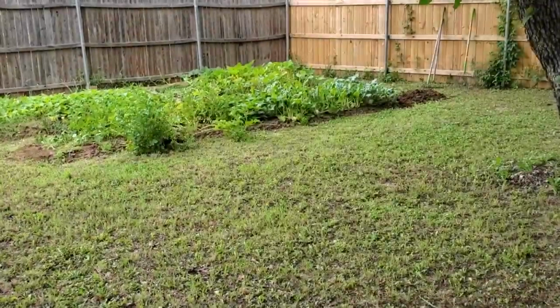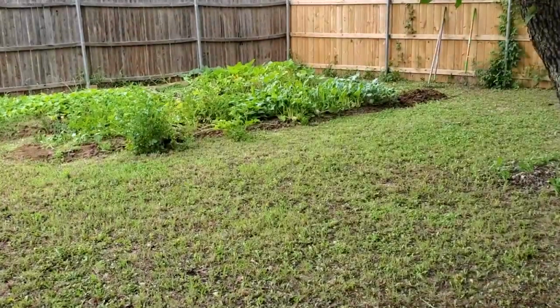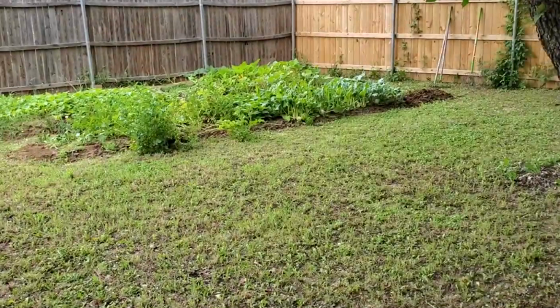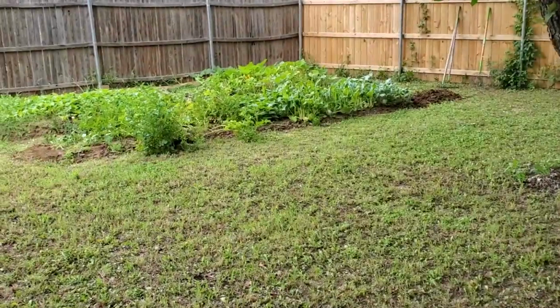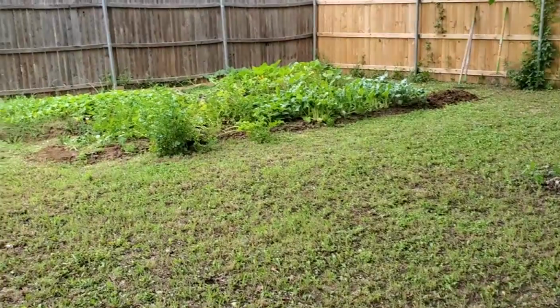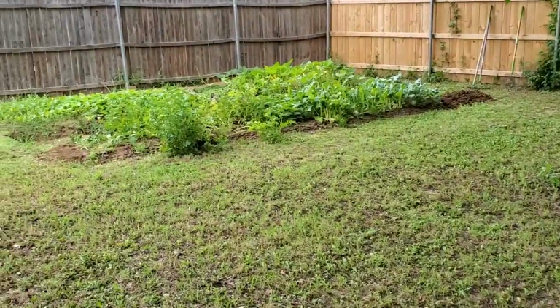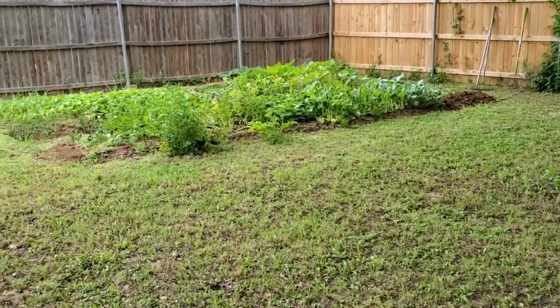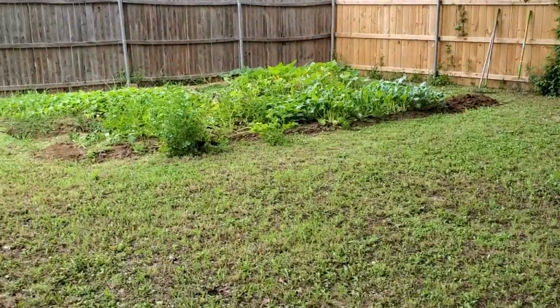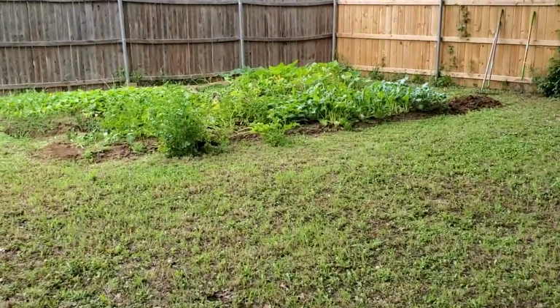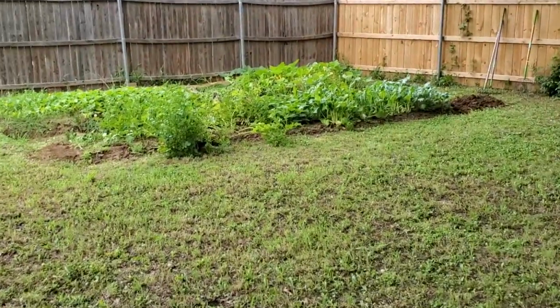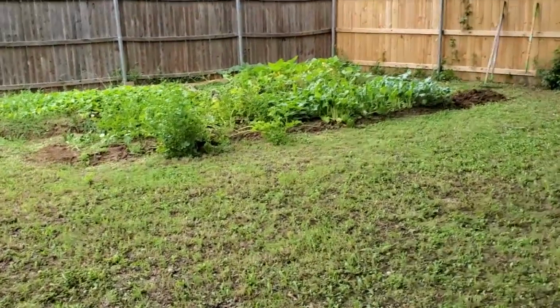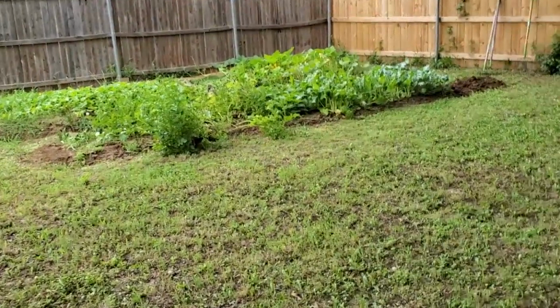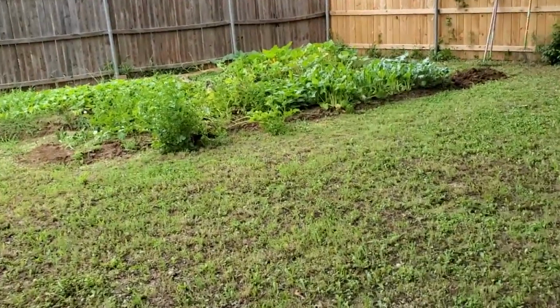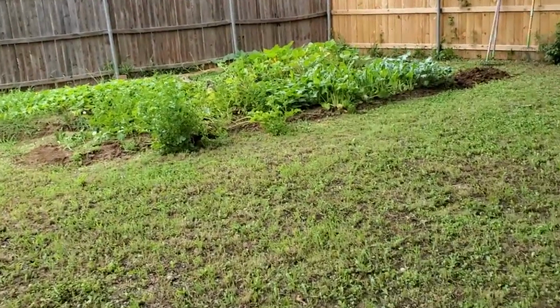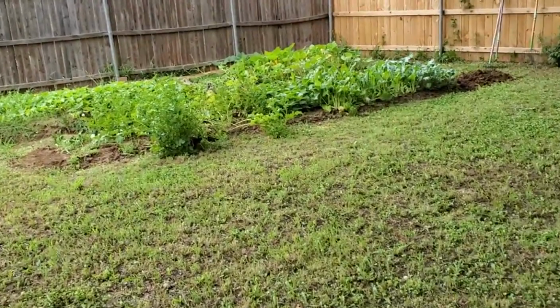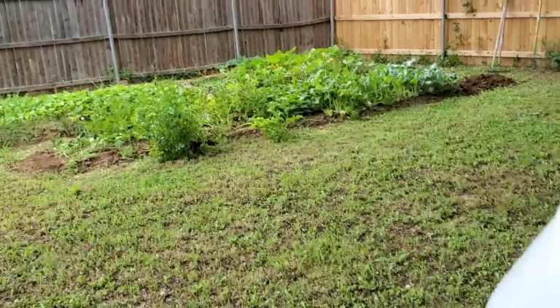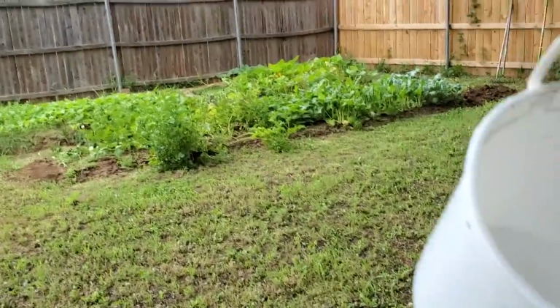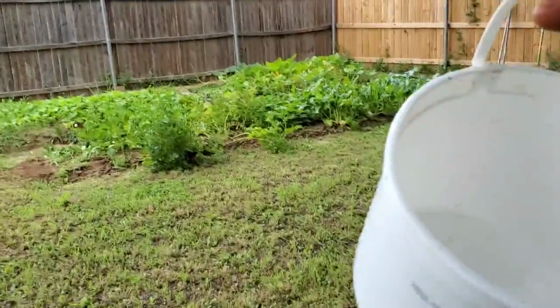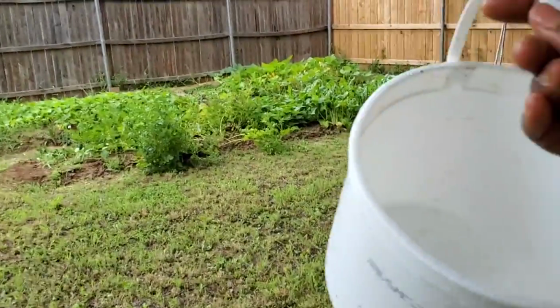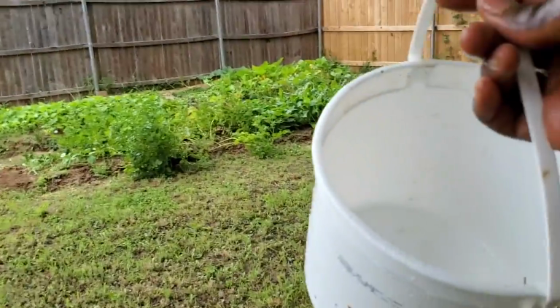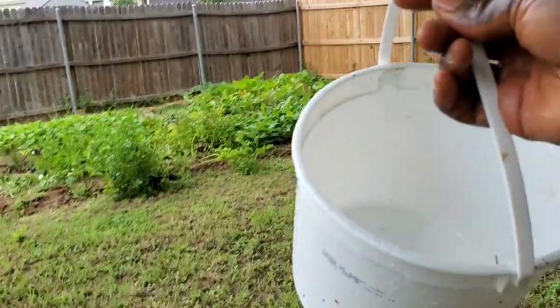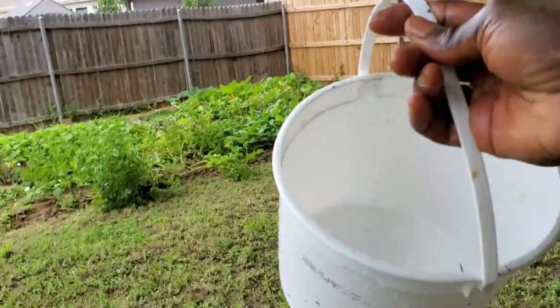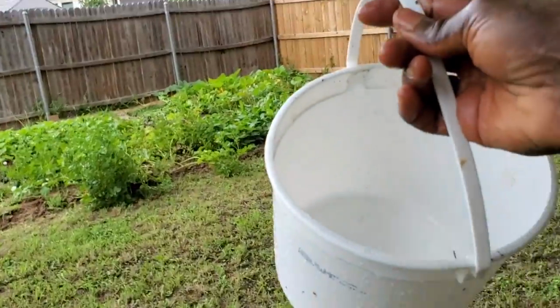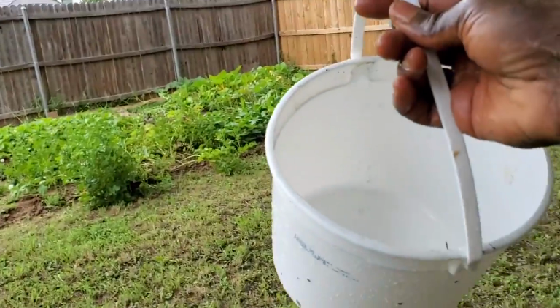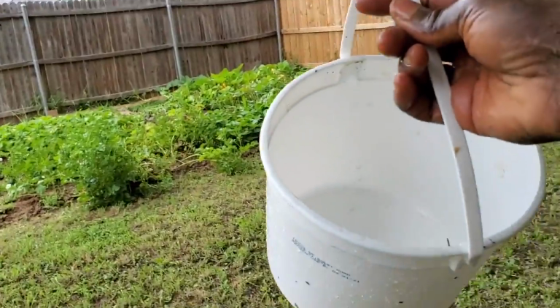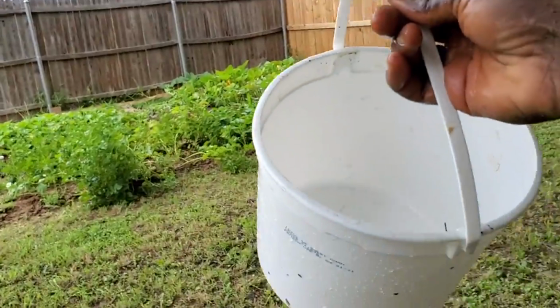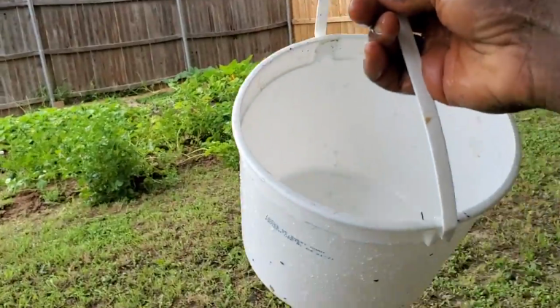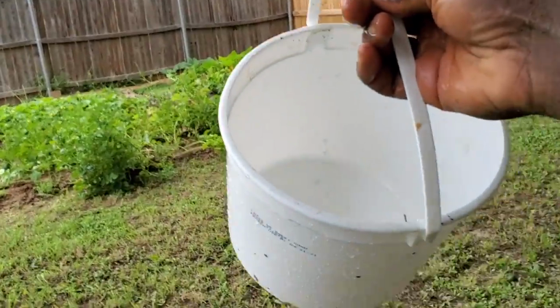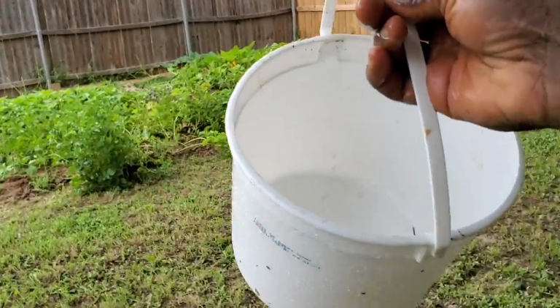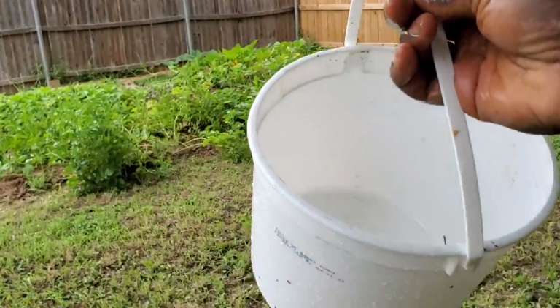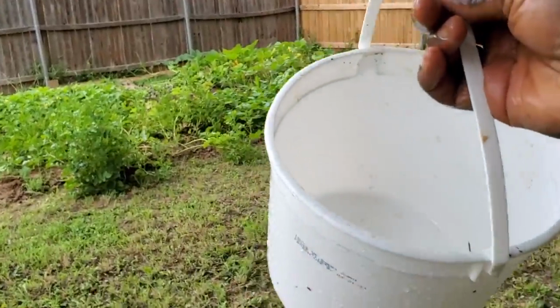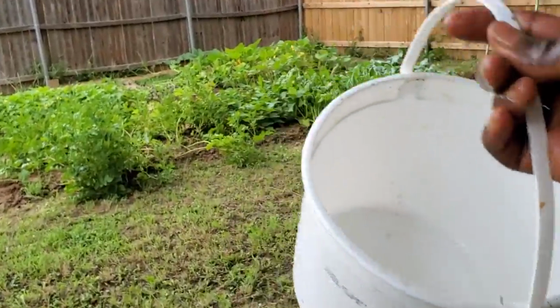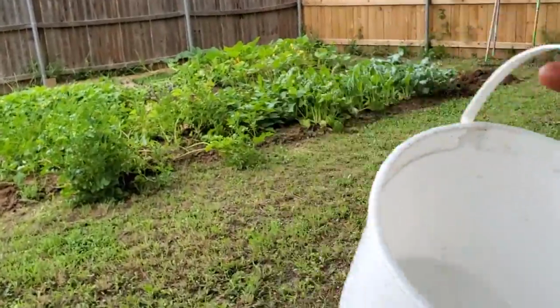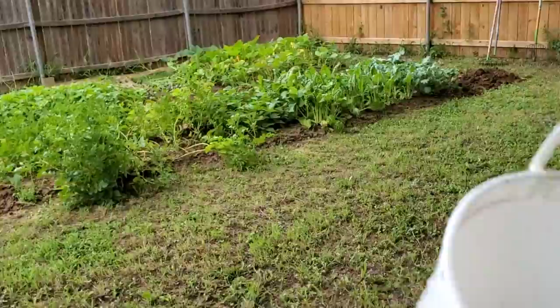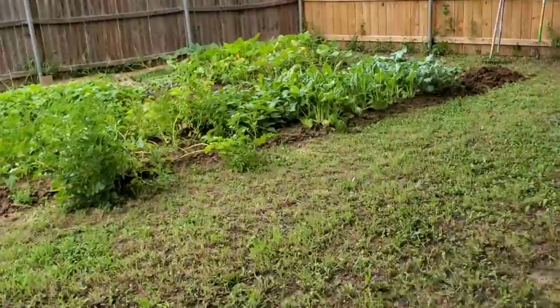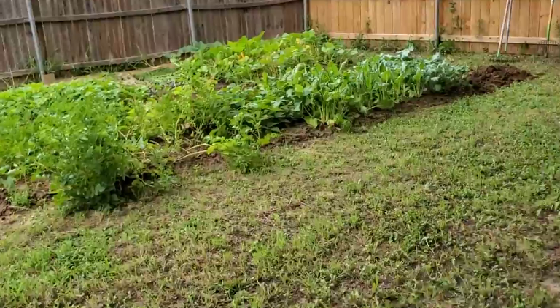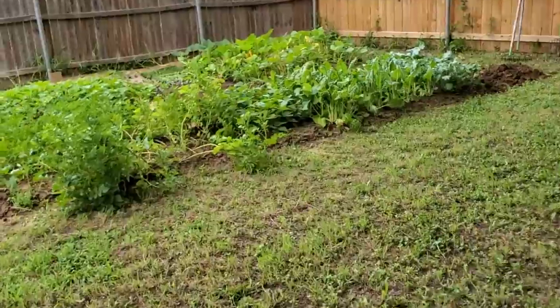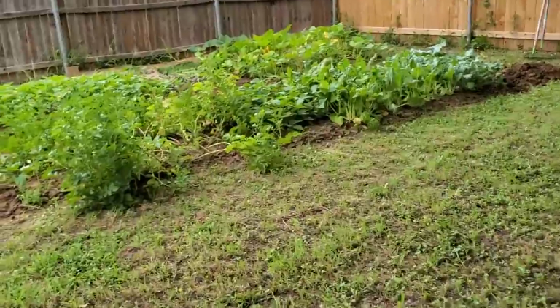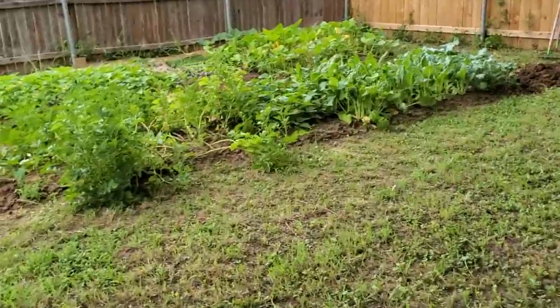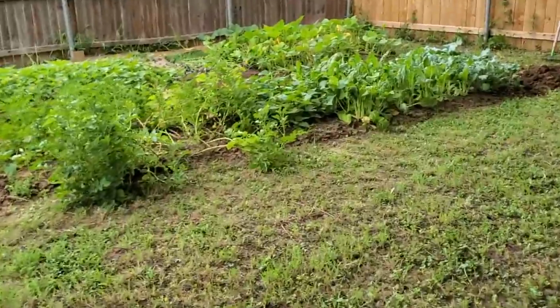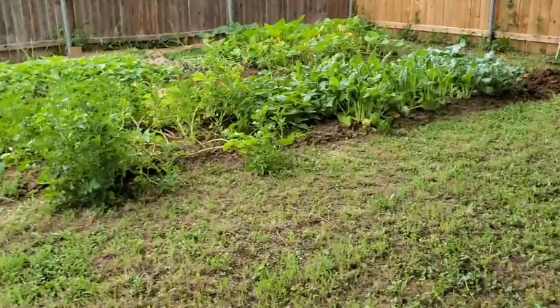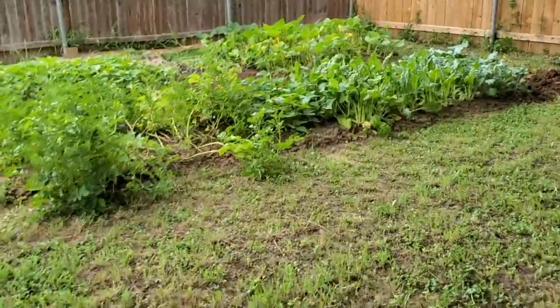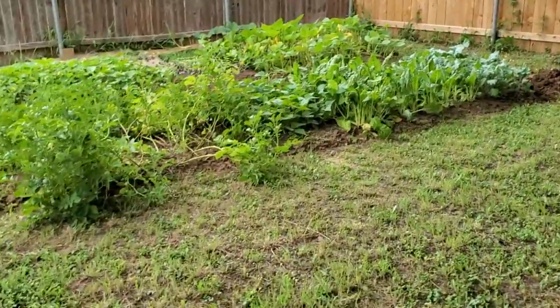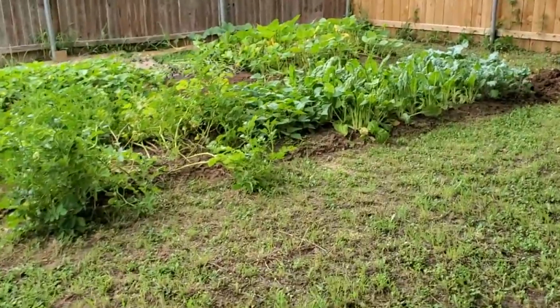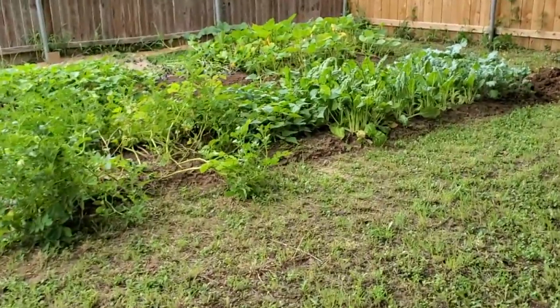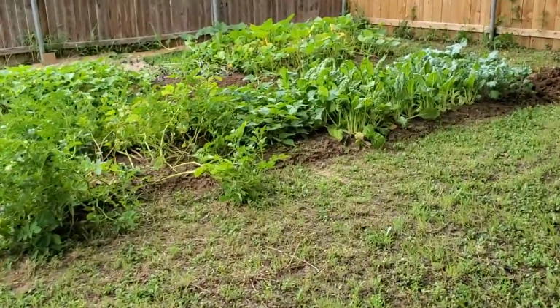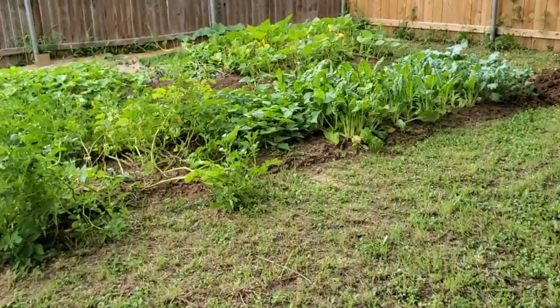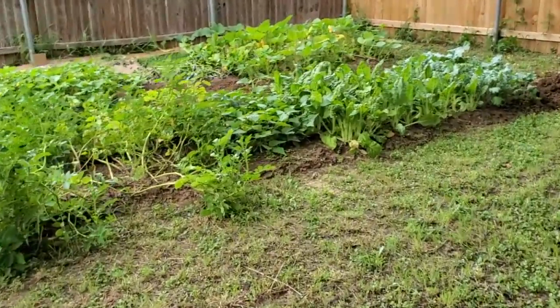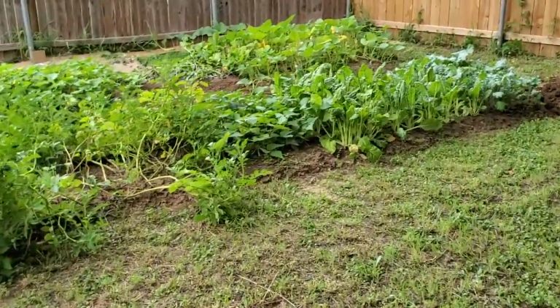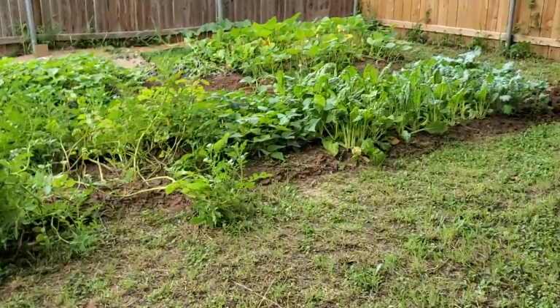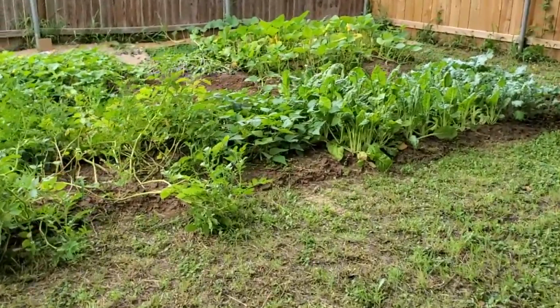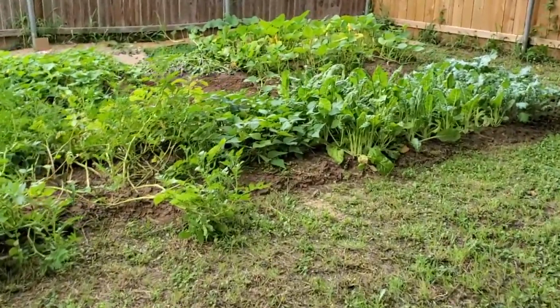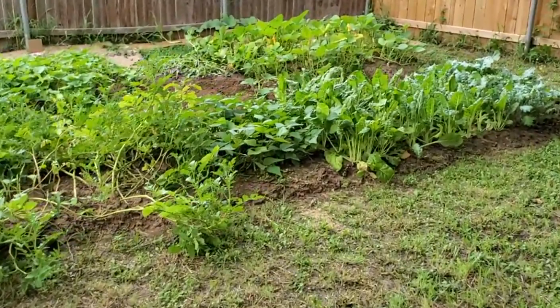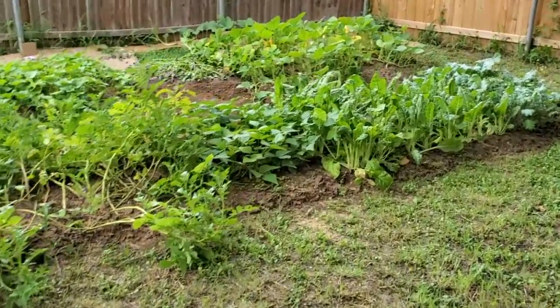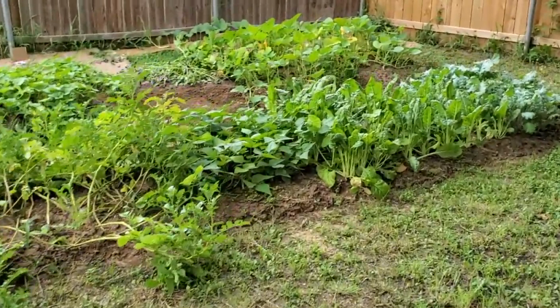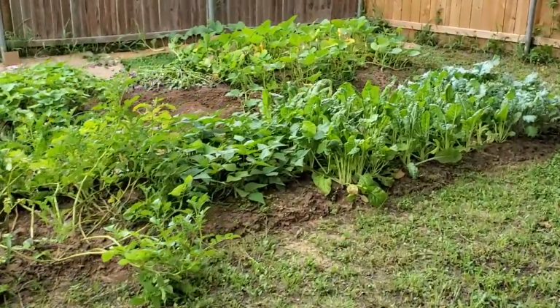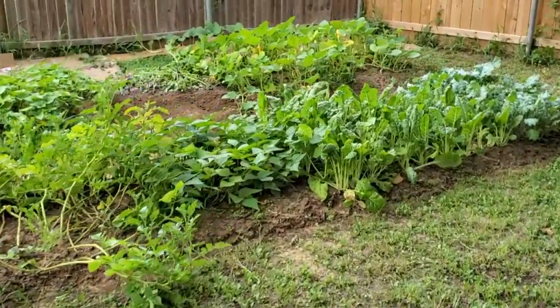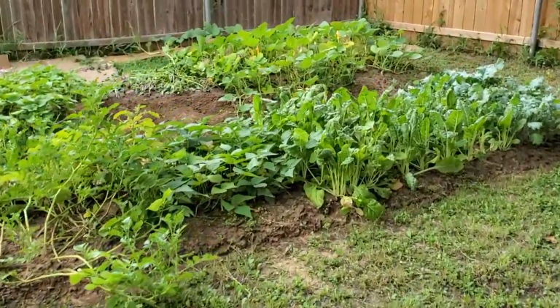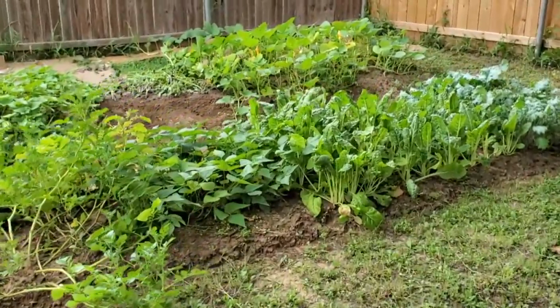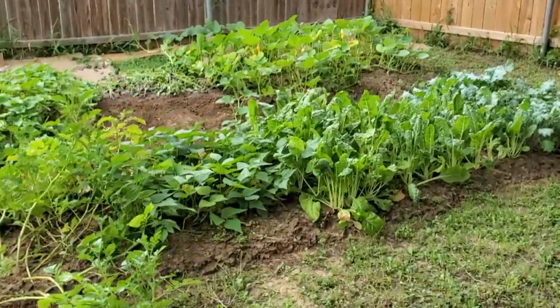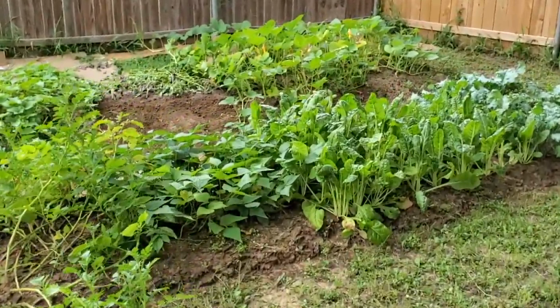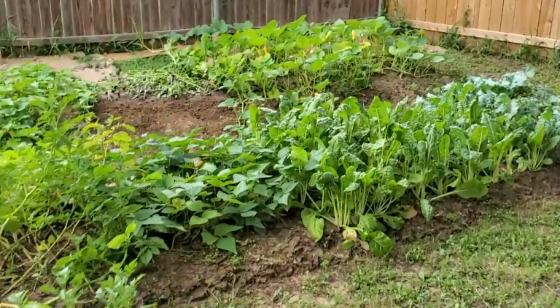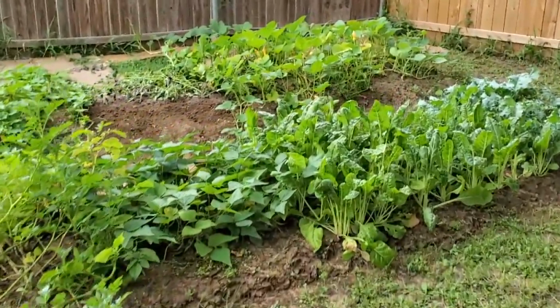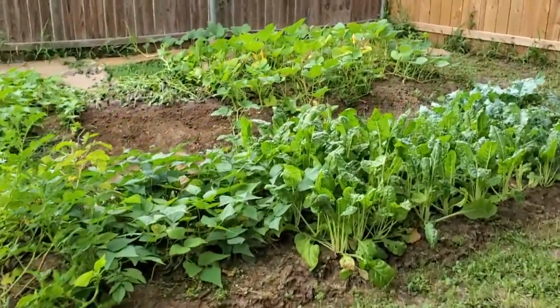Alright, got my bucket back. It's time to go backyard grocery shopping, y'all.